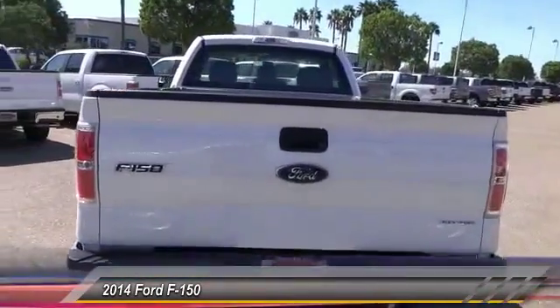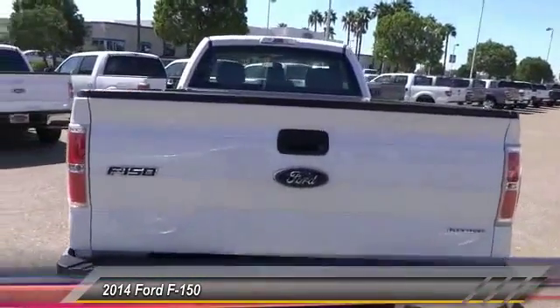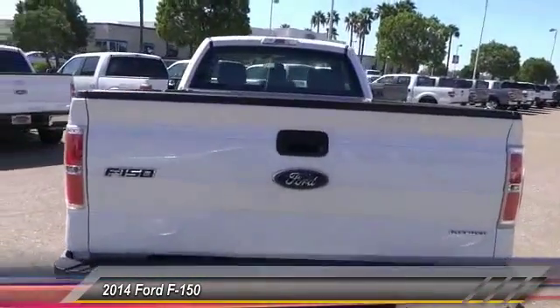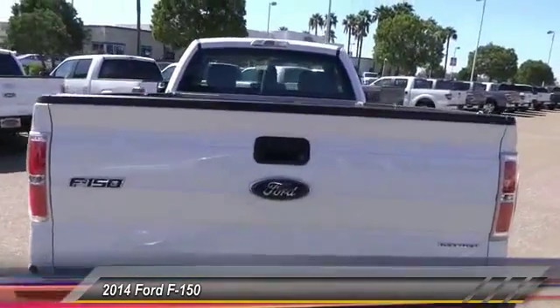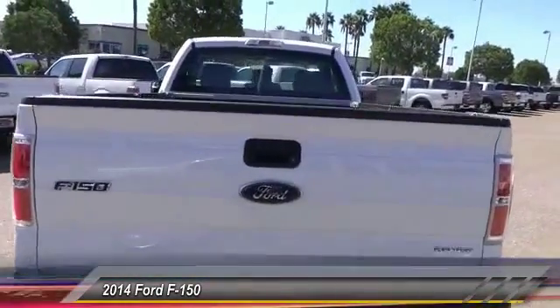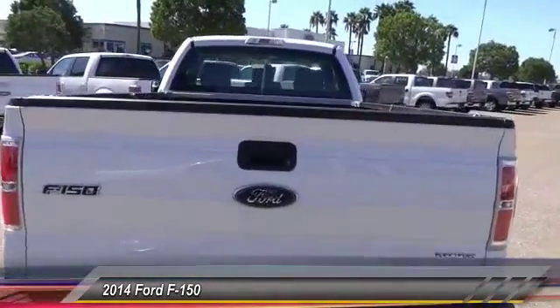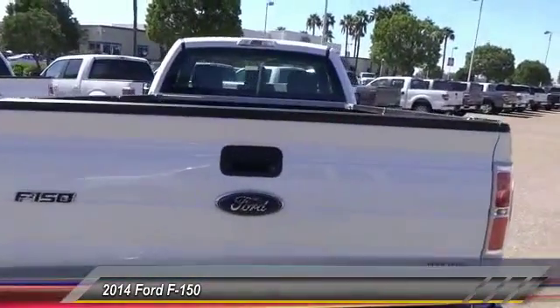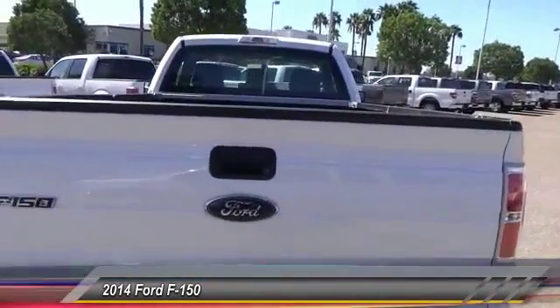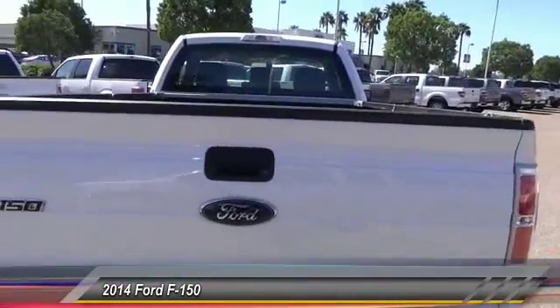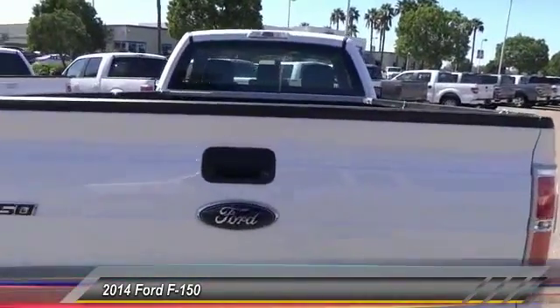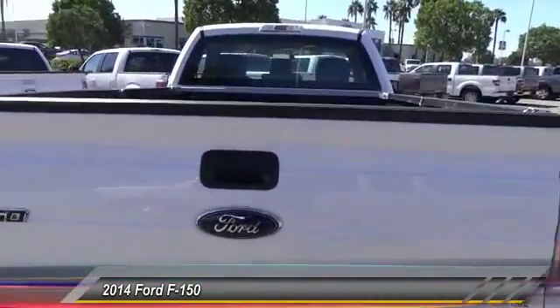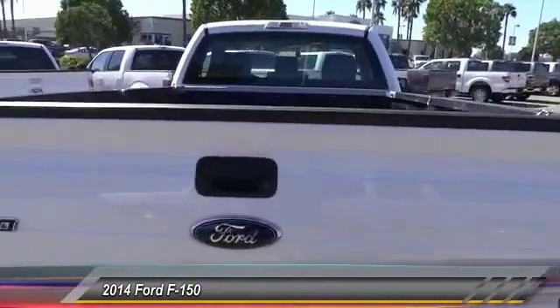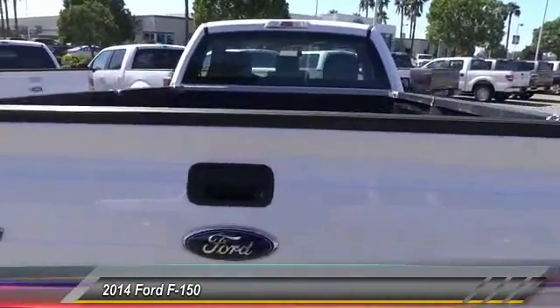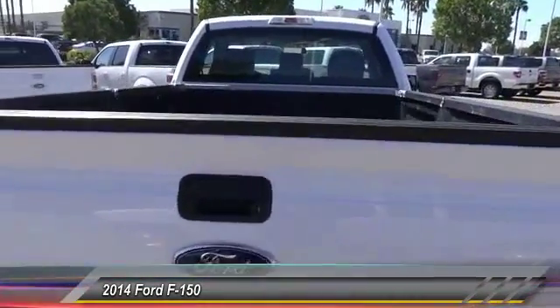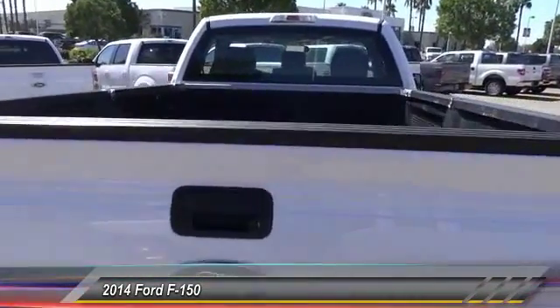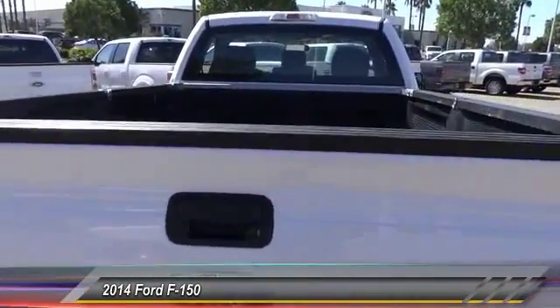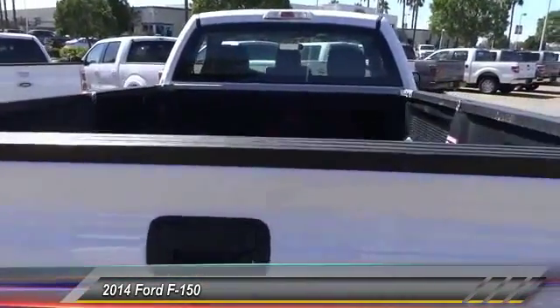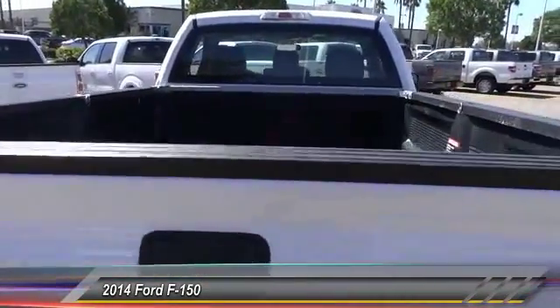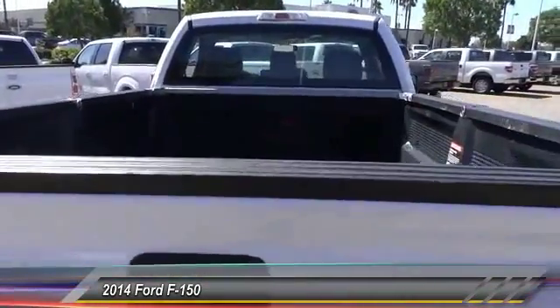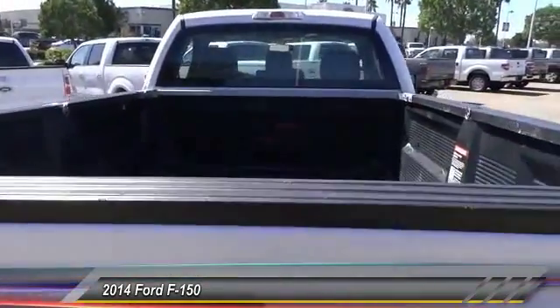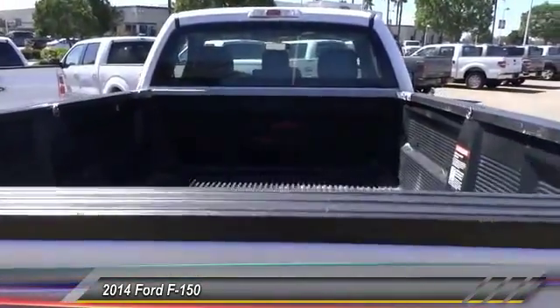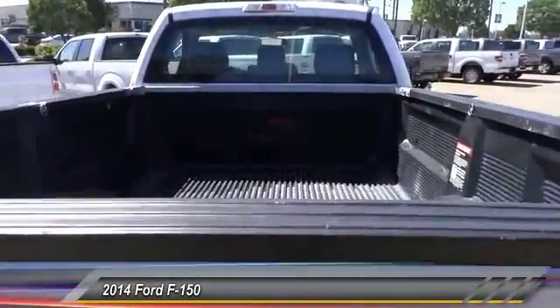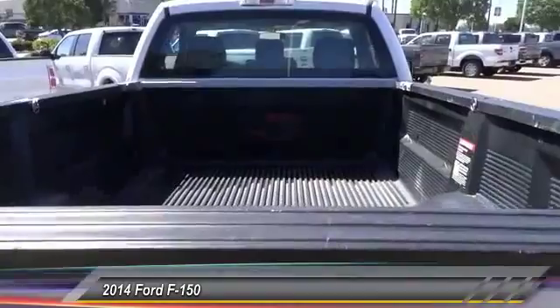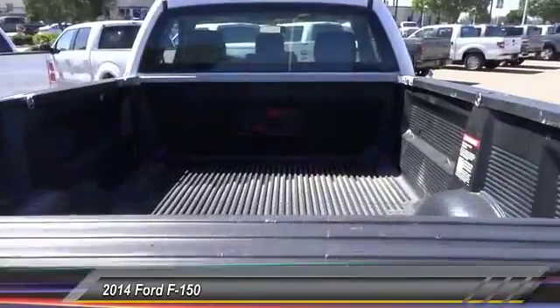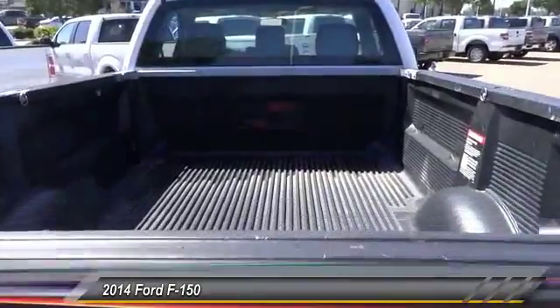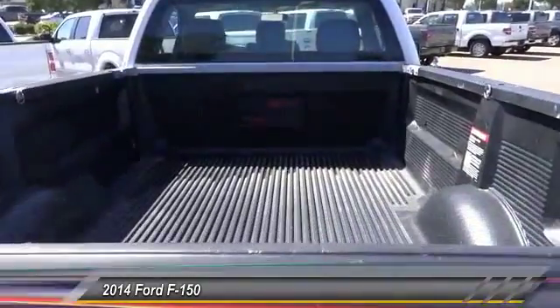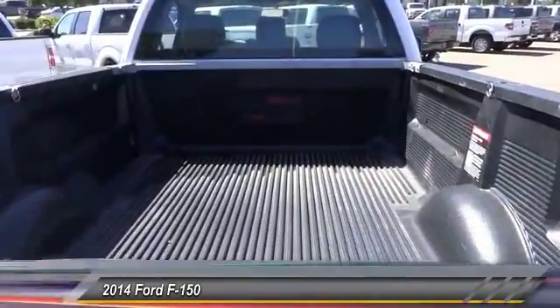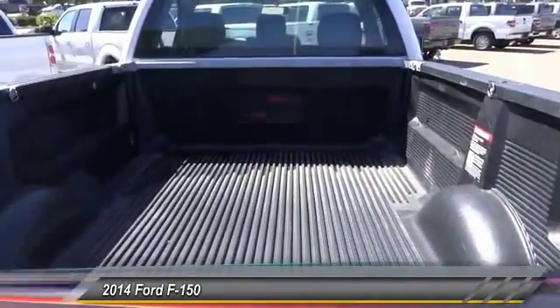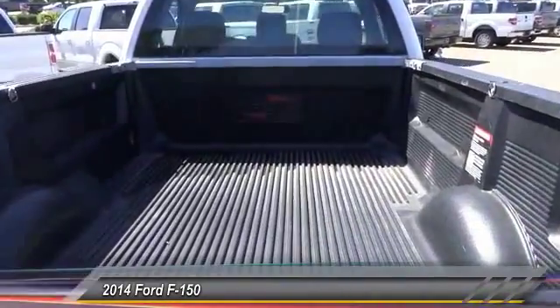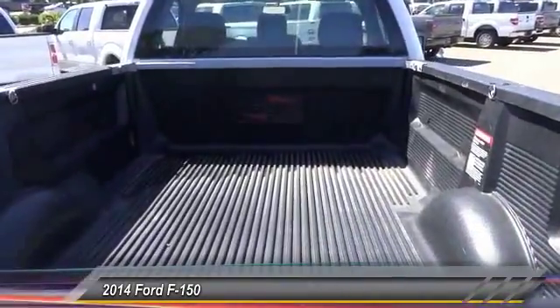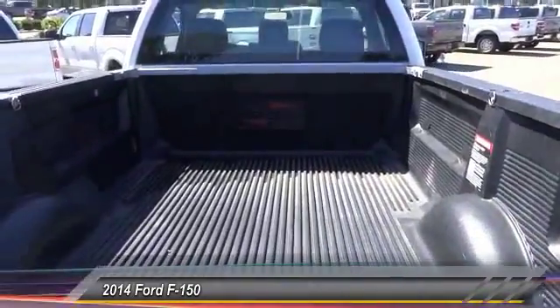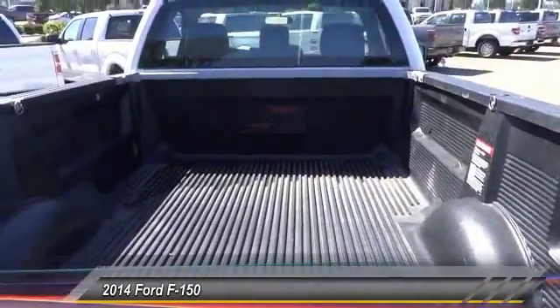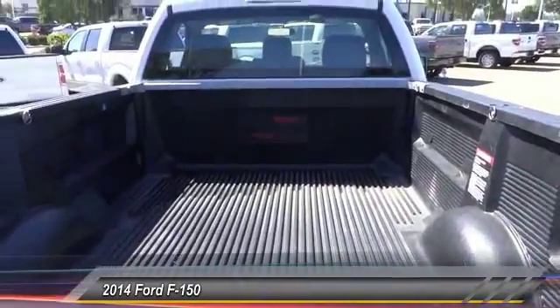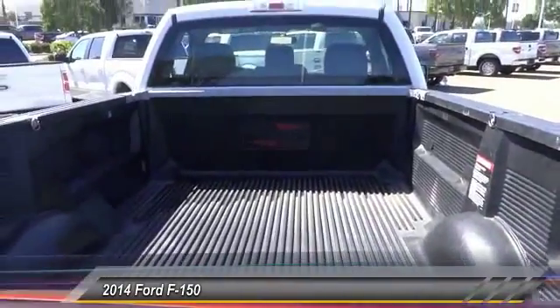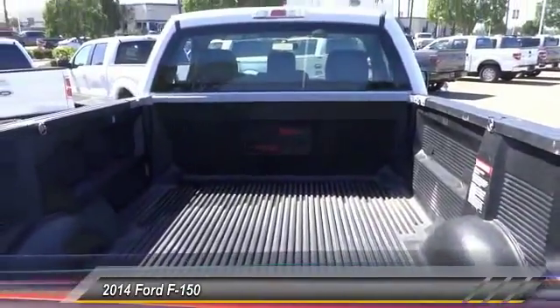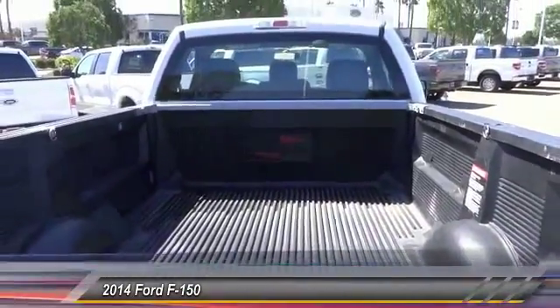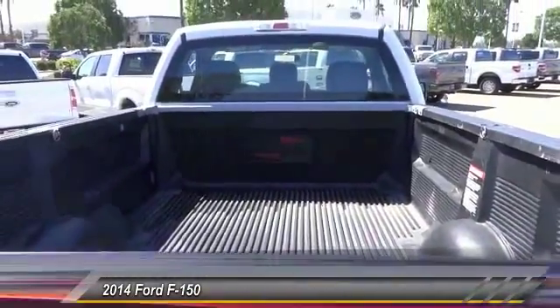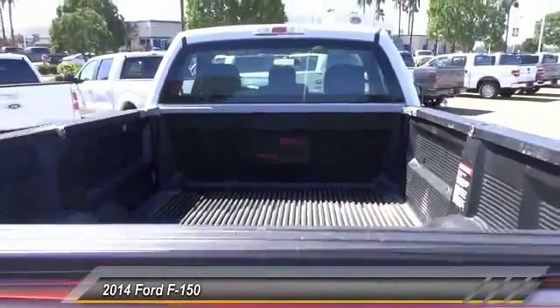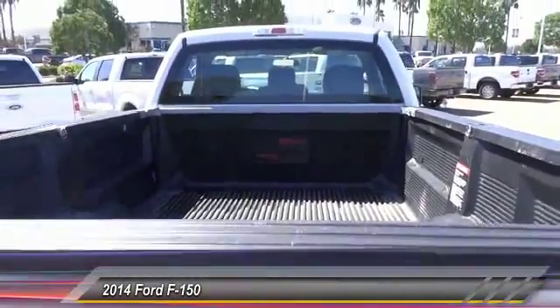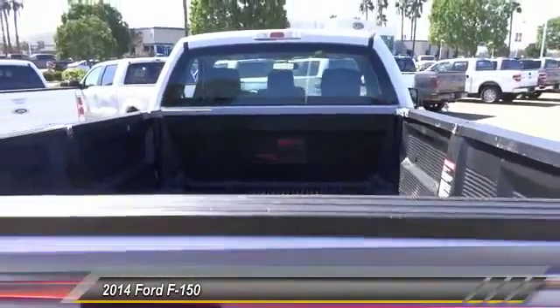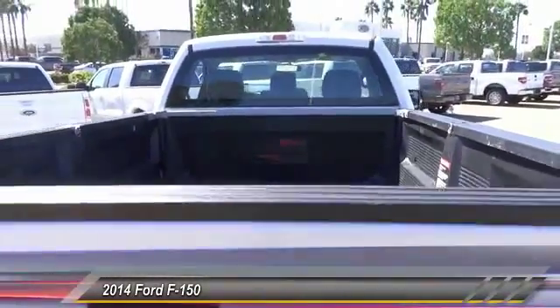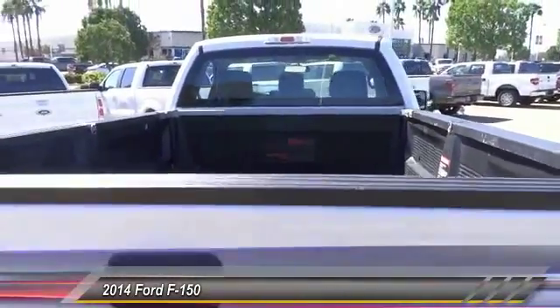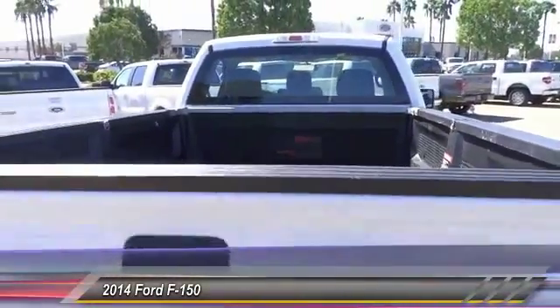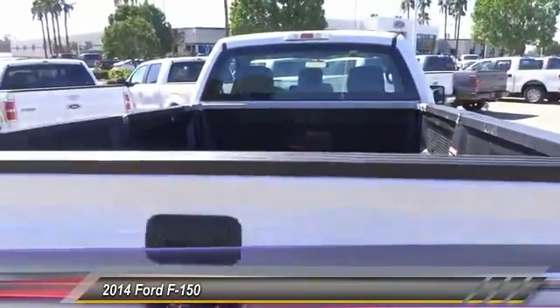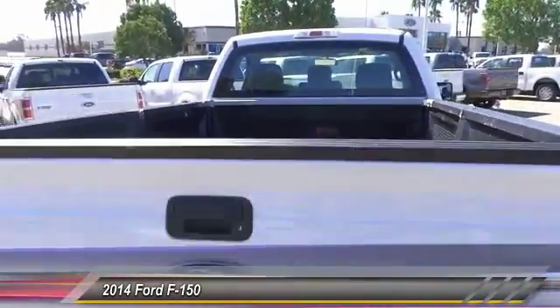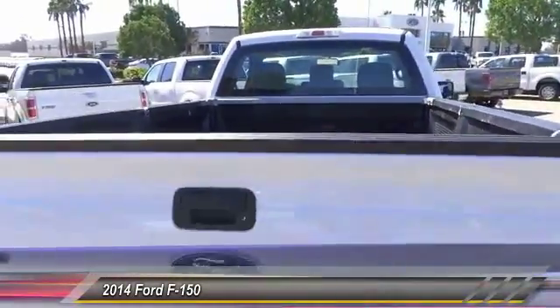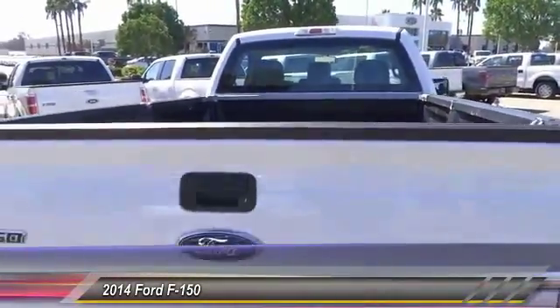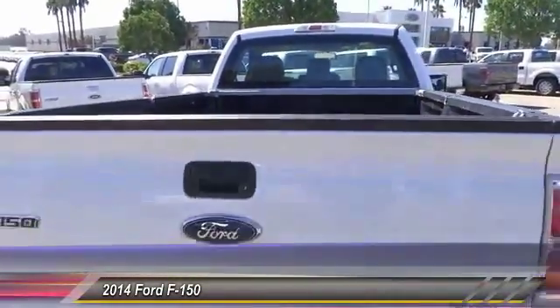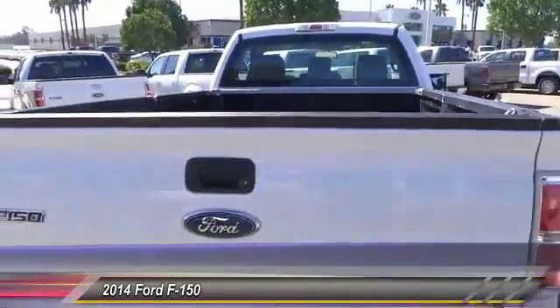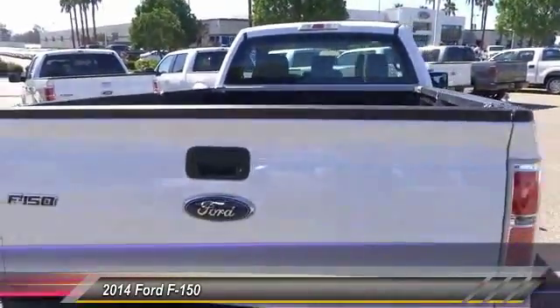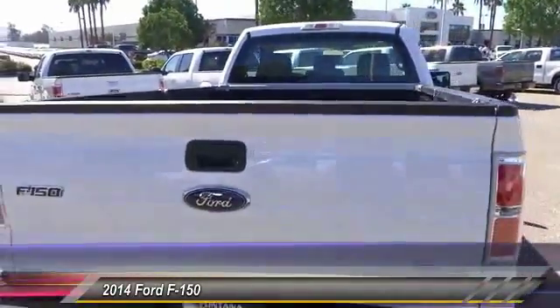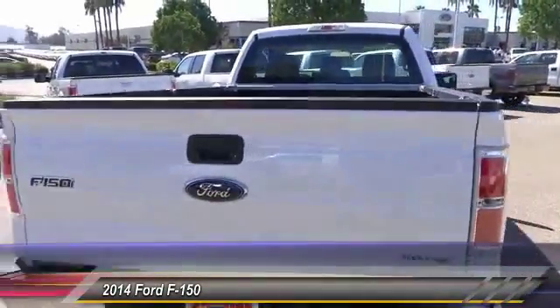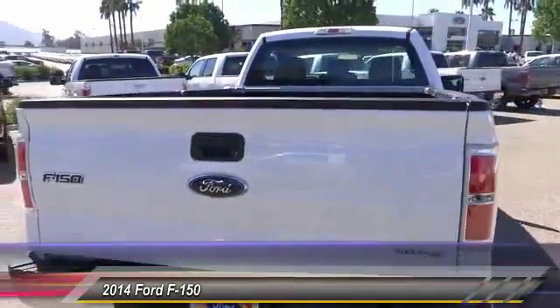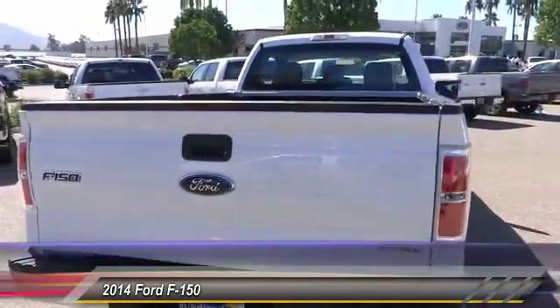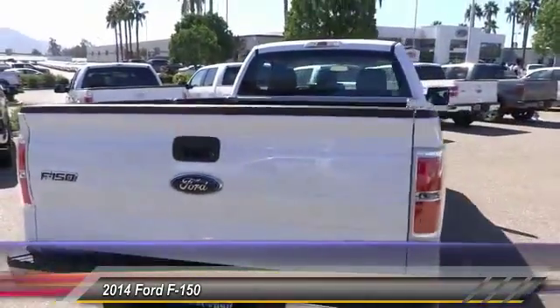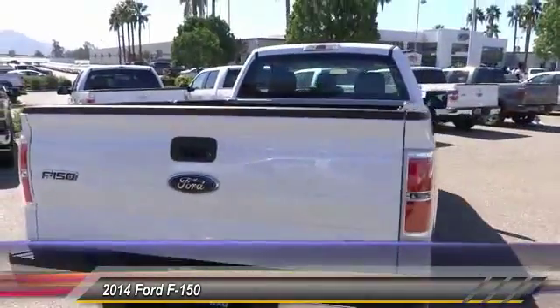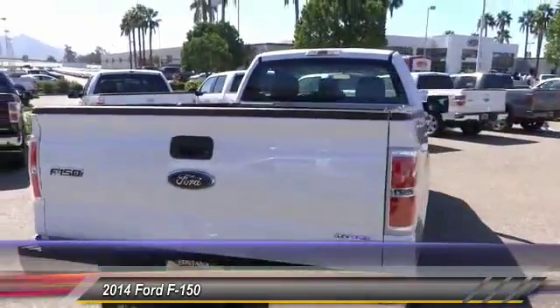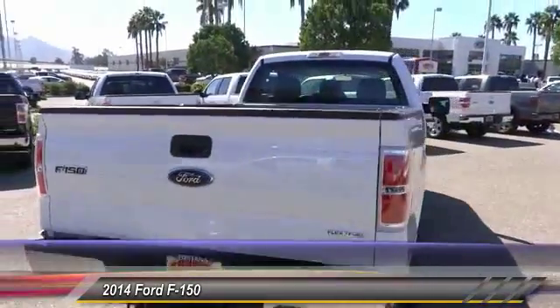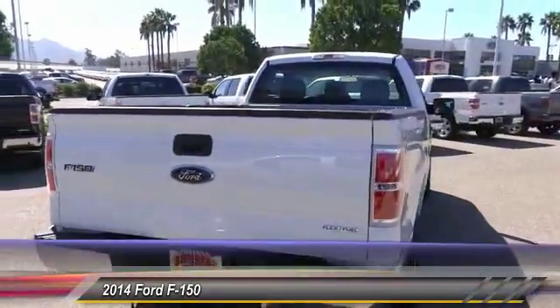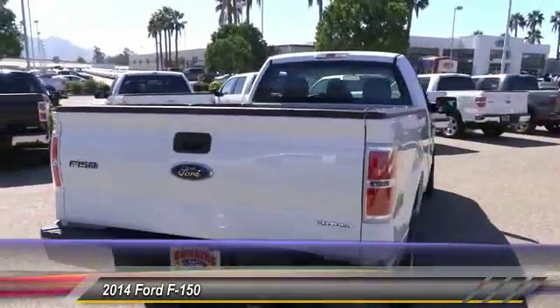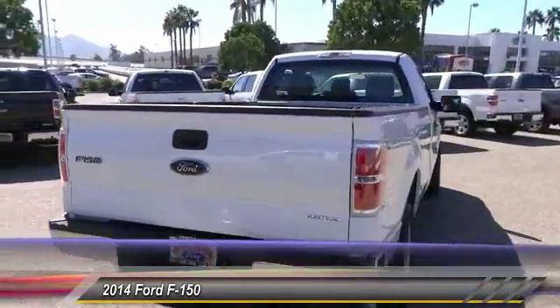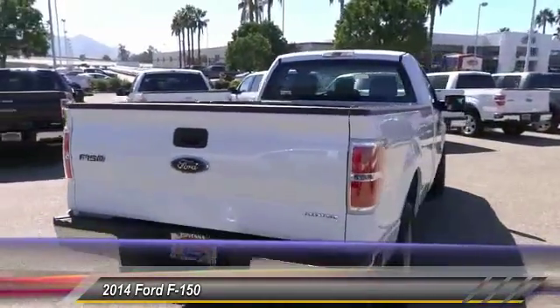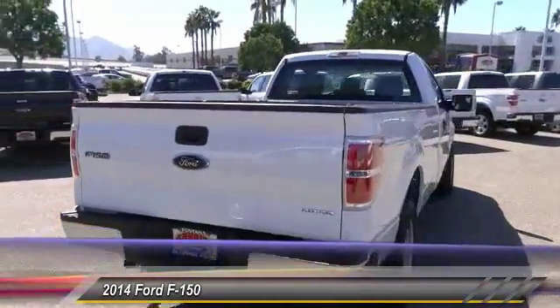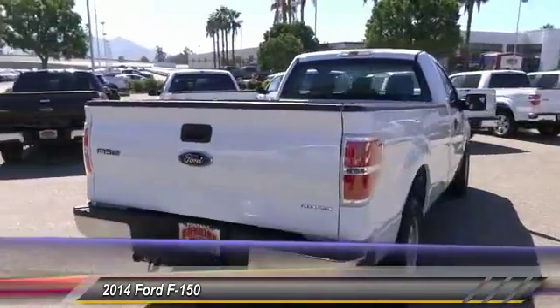Bed liner, power door locks, power windows, dual front airbags, power driver mirror, tilt steering wheel.